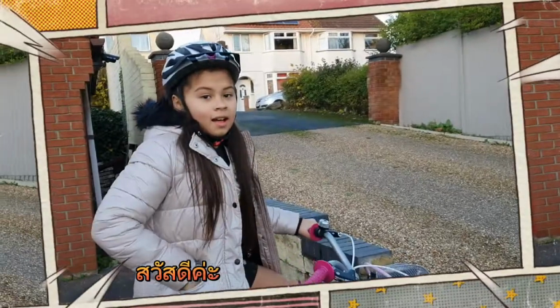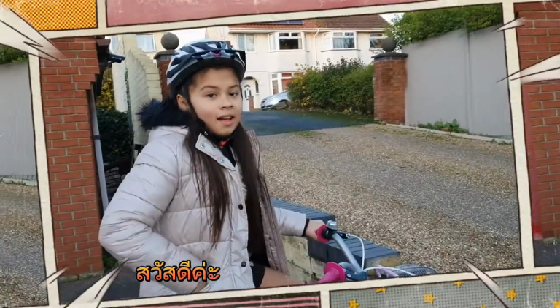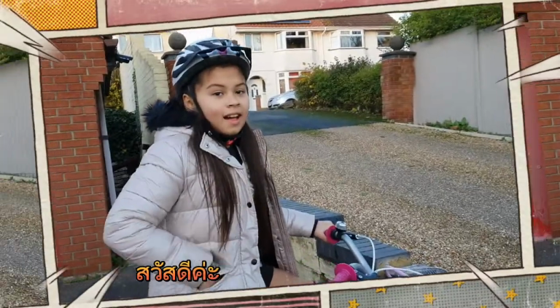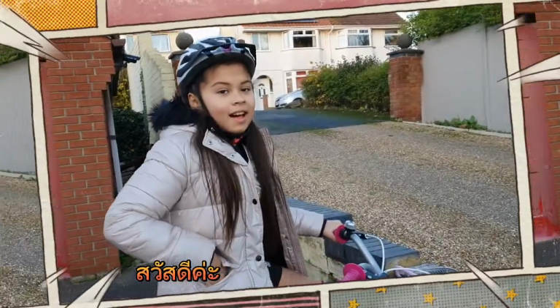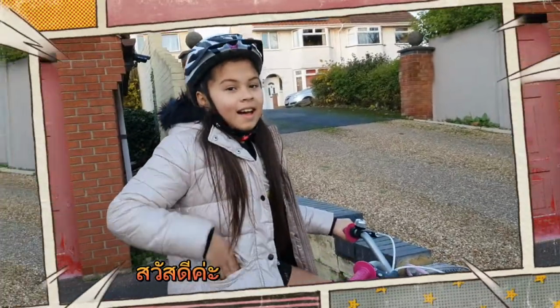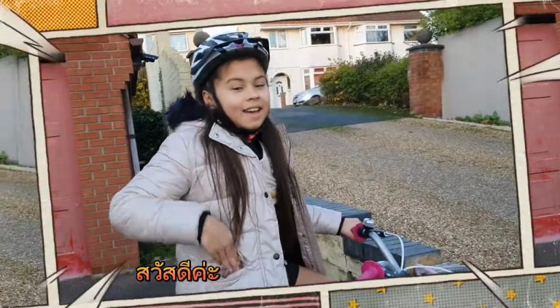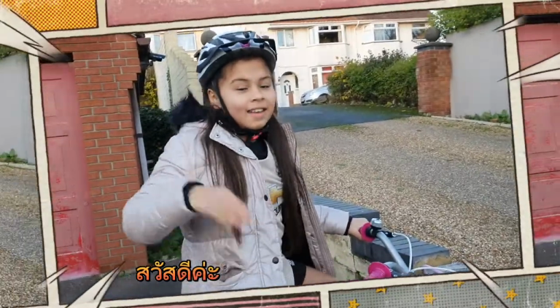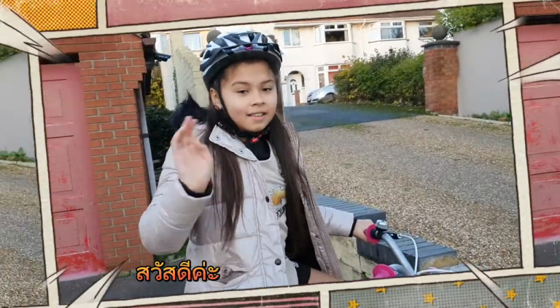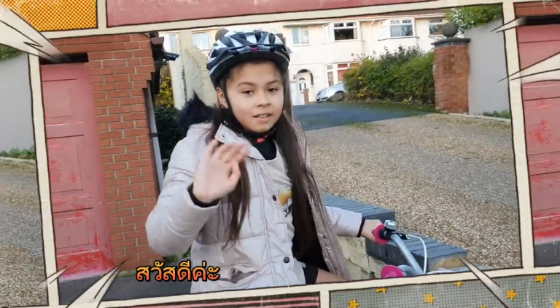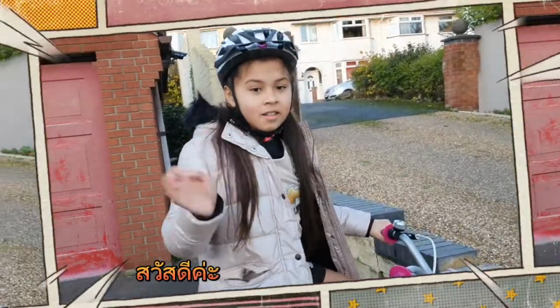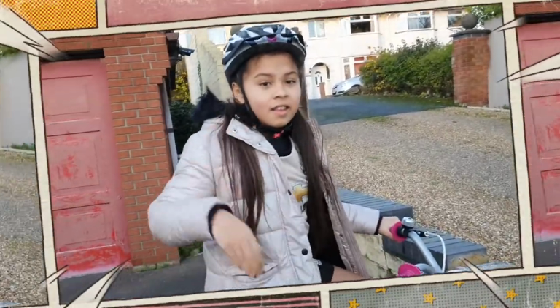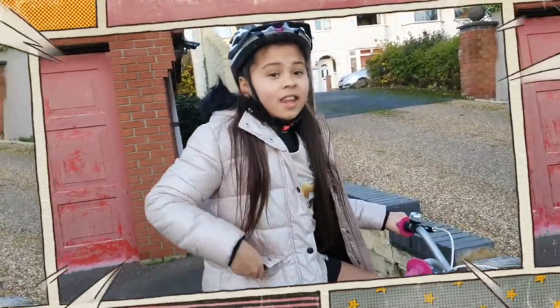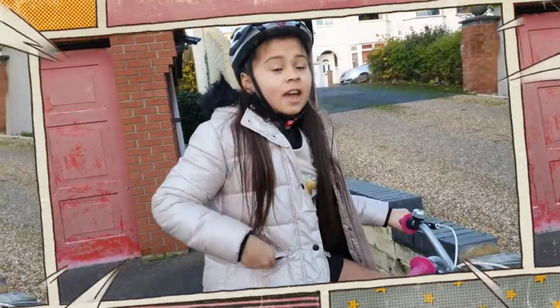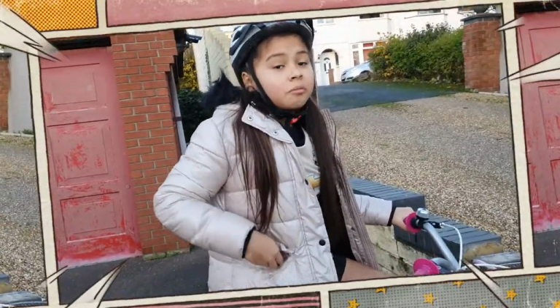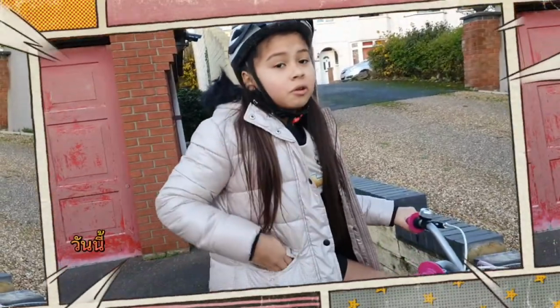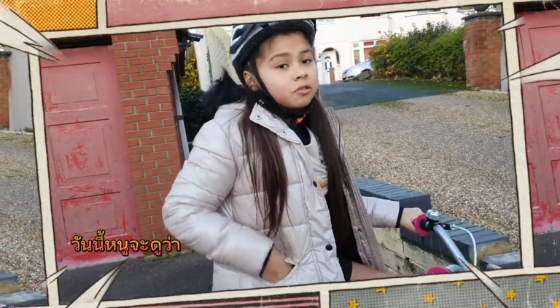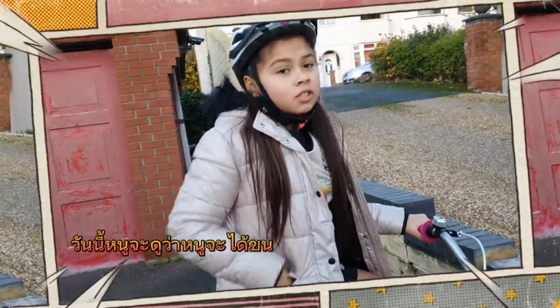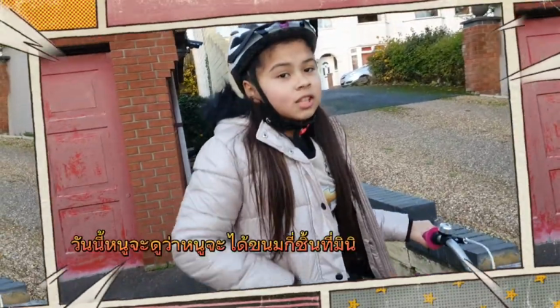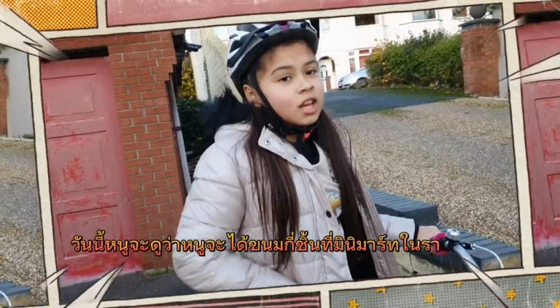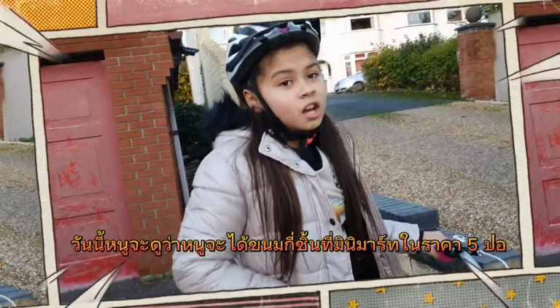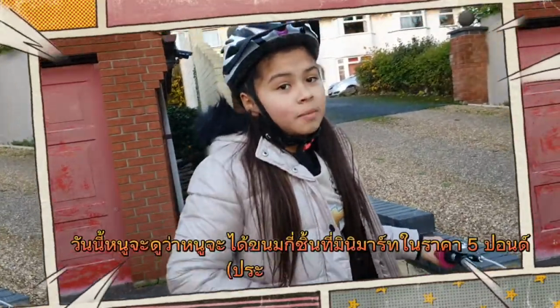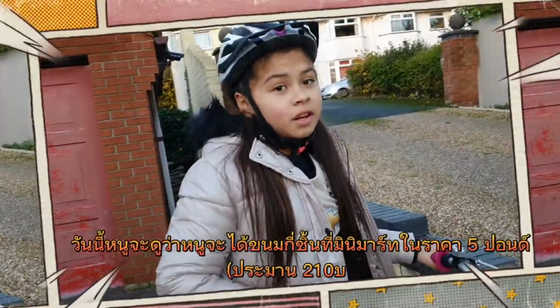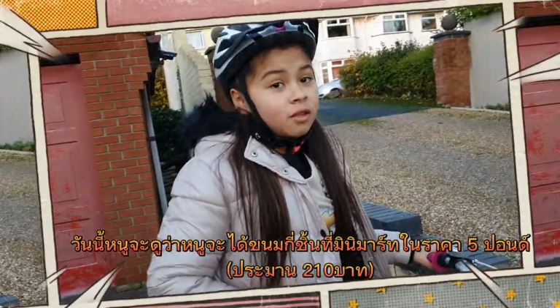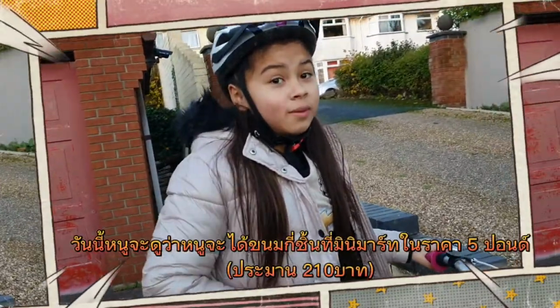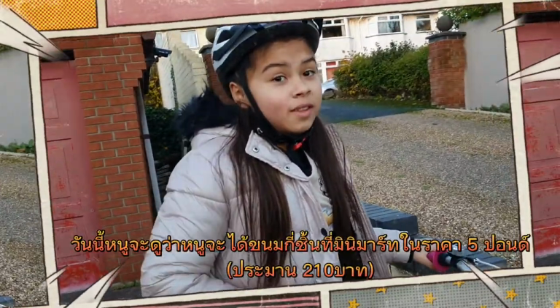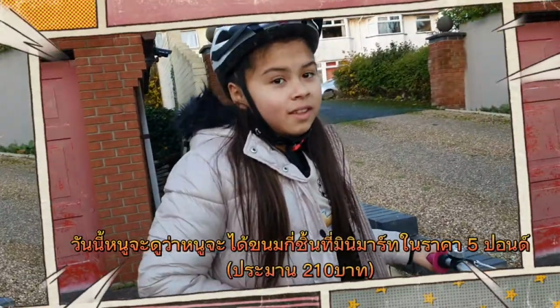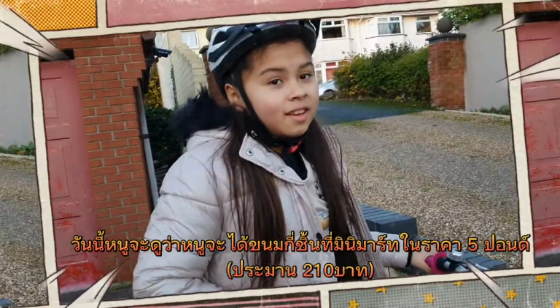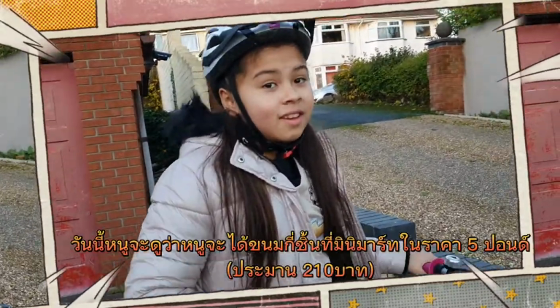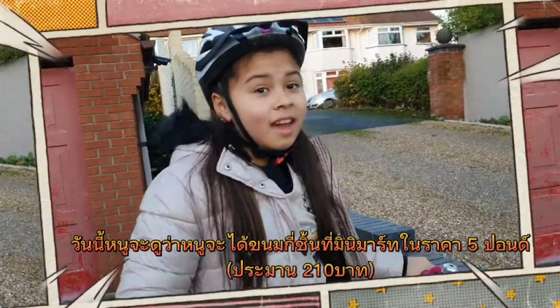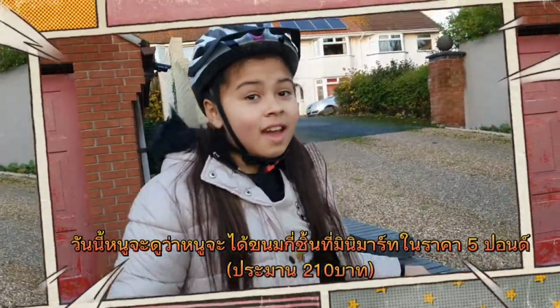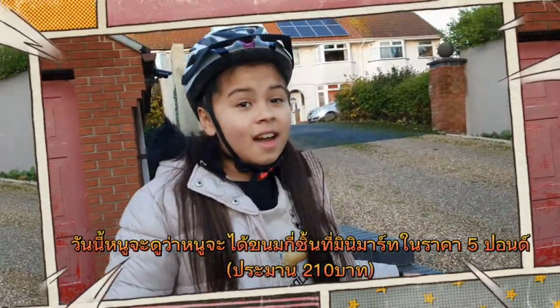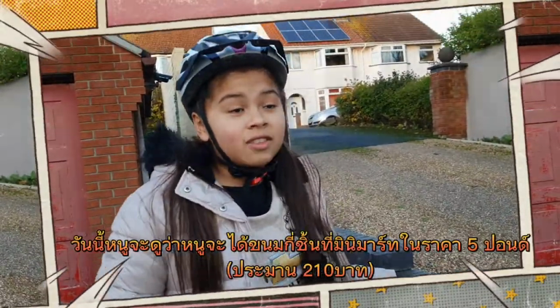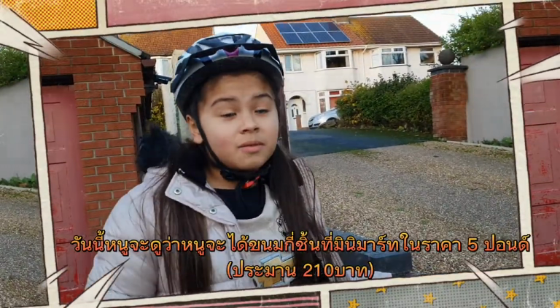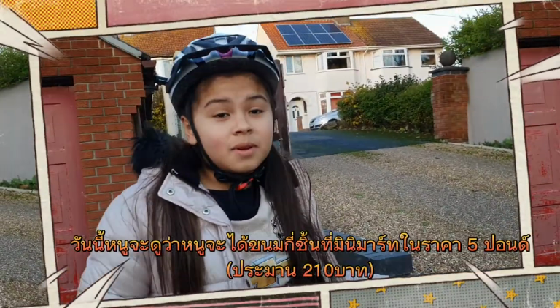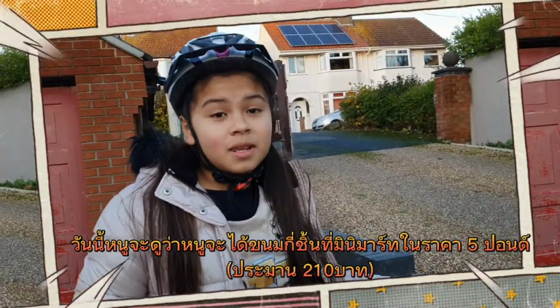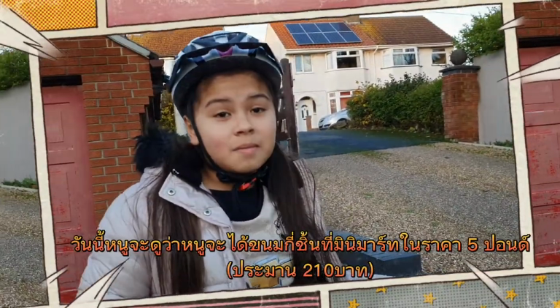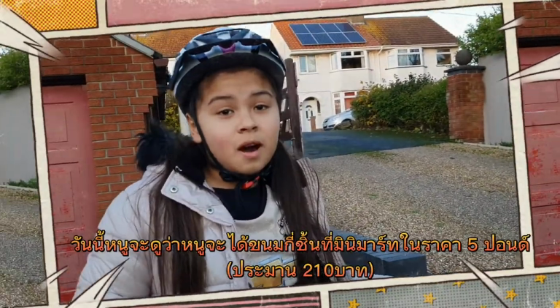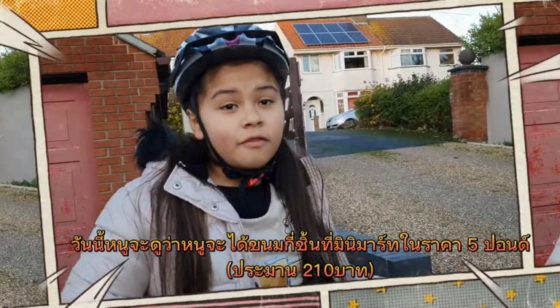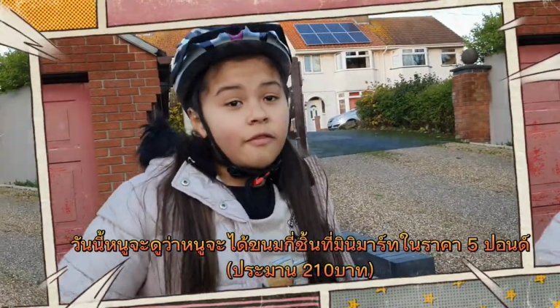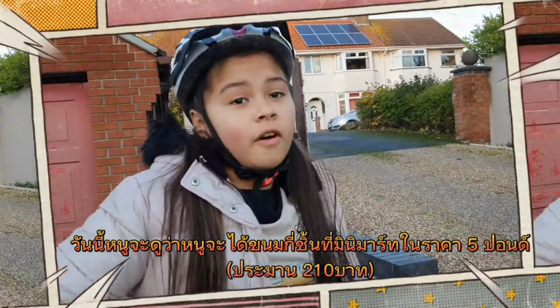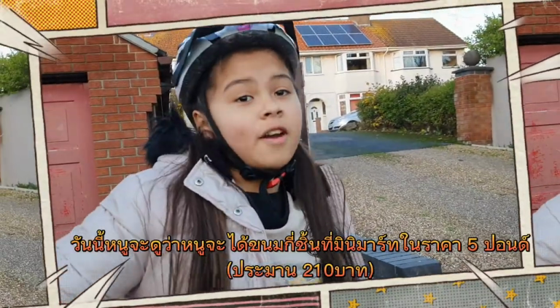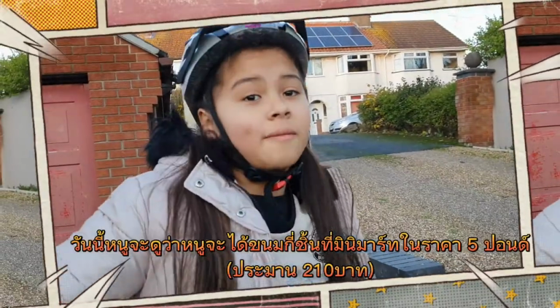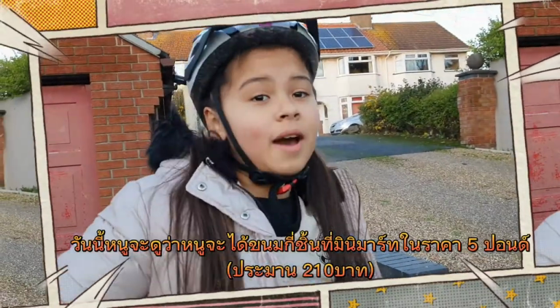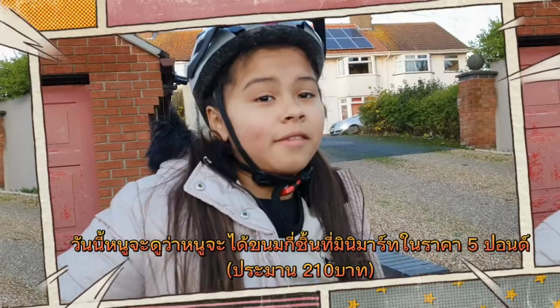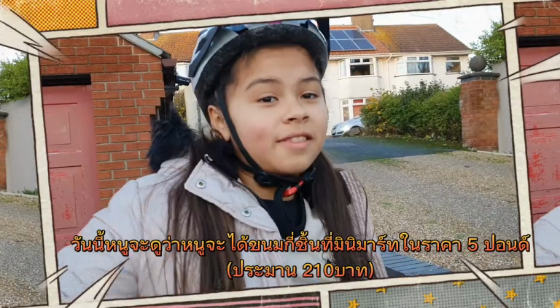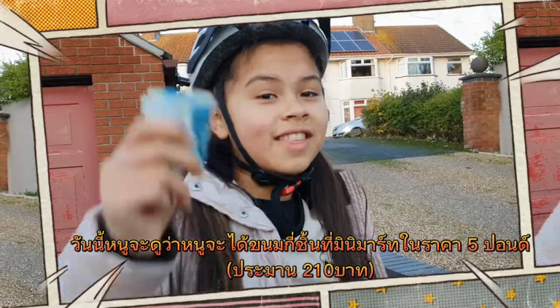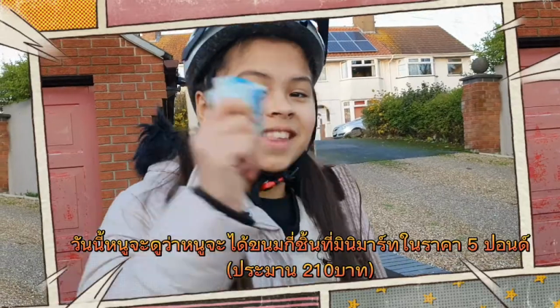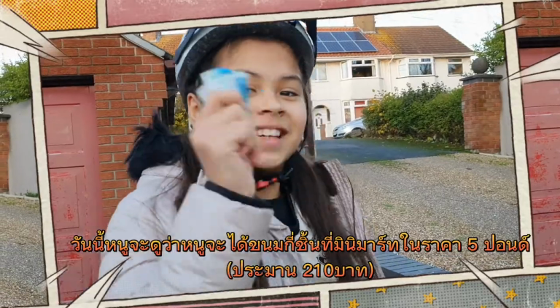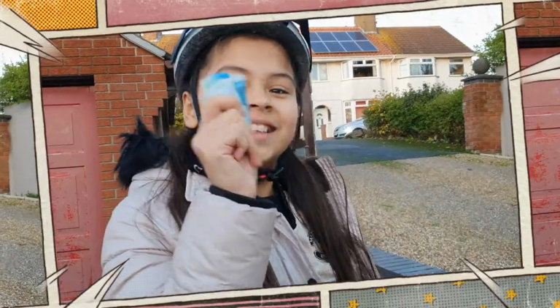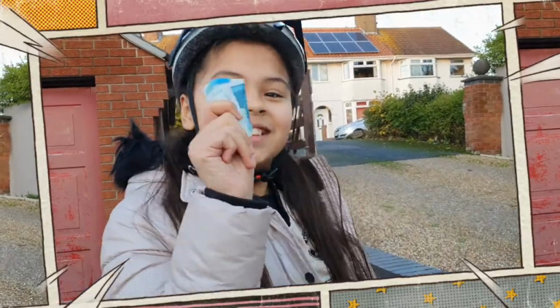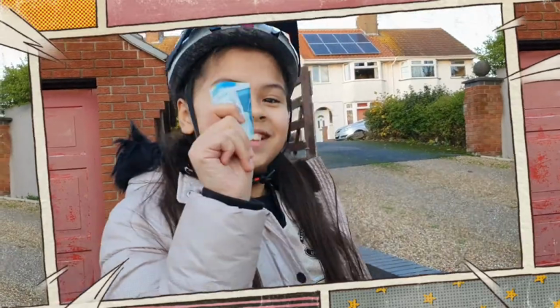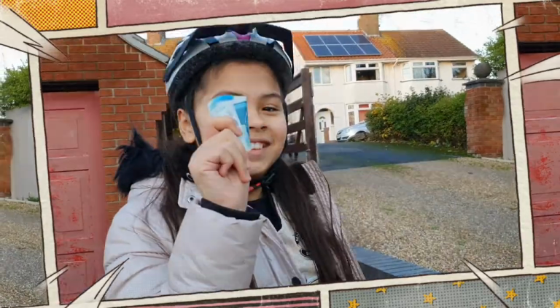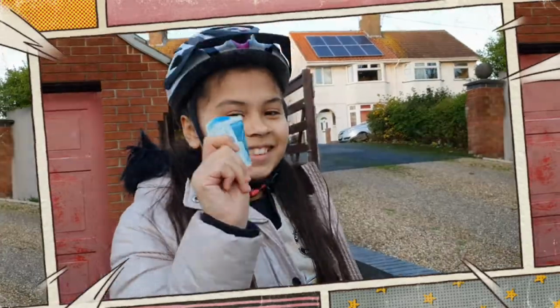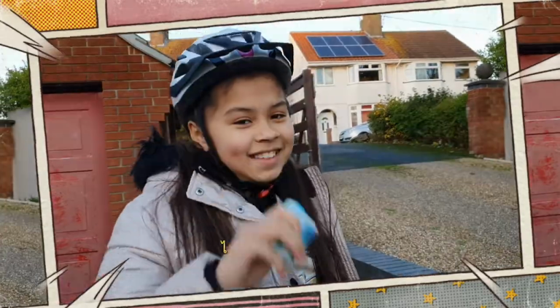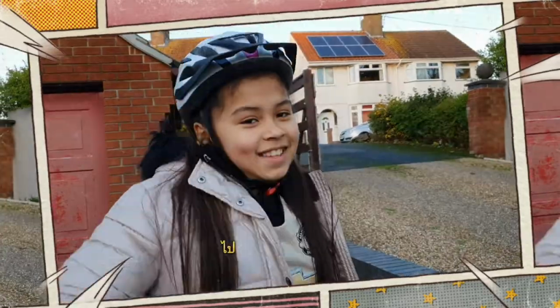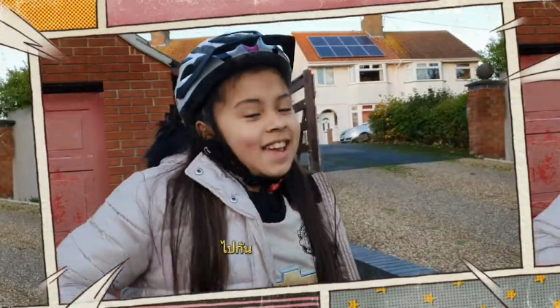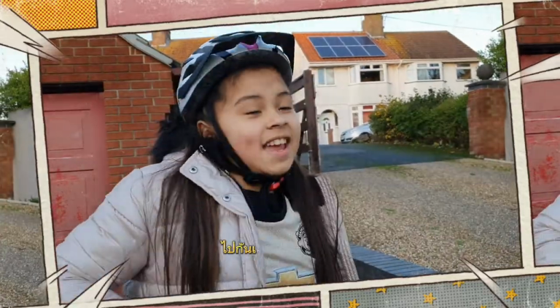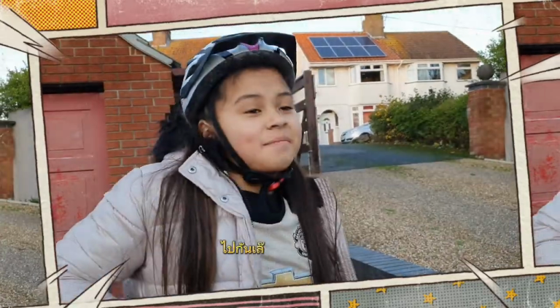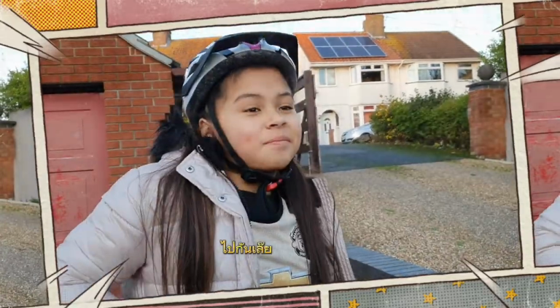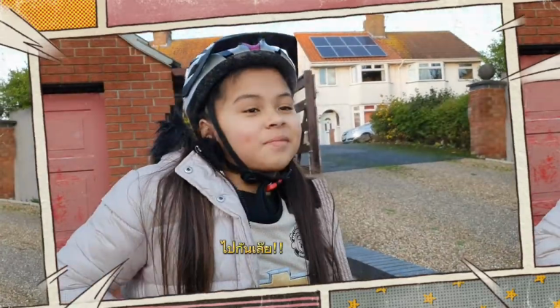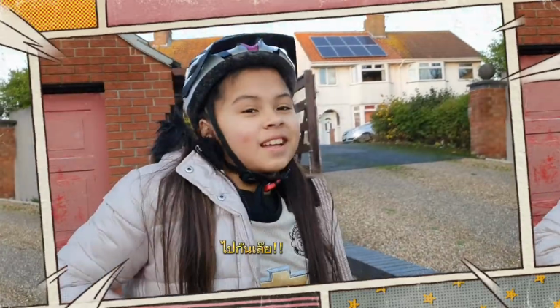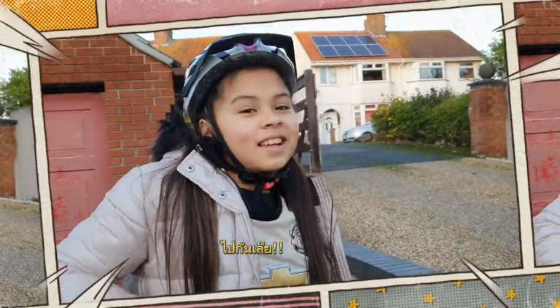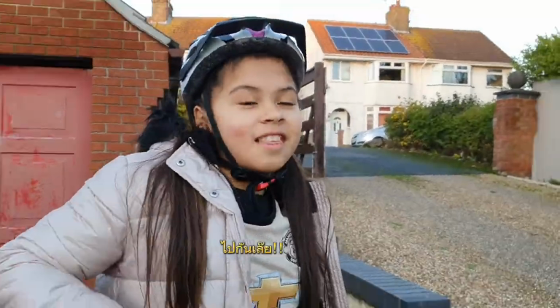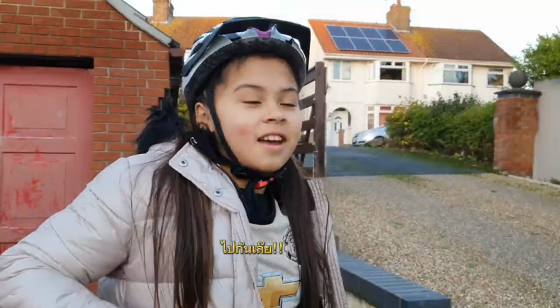Hi, today I'm going to see how many sweets I can get at the Mini Mart for £5. Let's go.